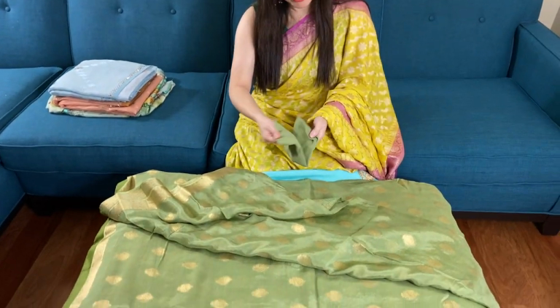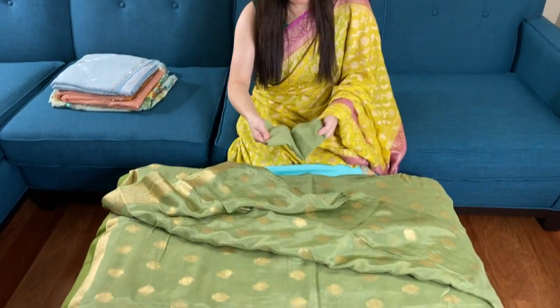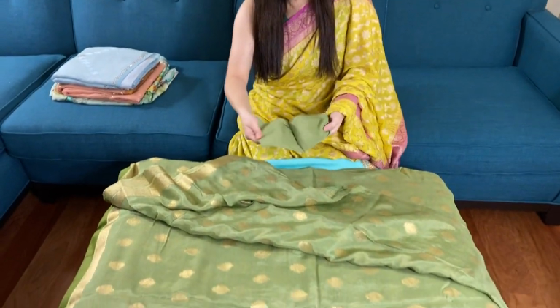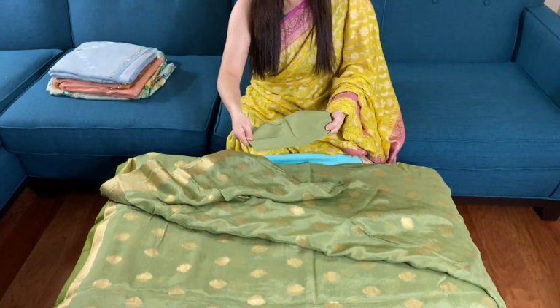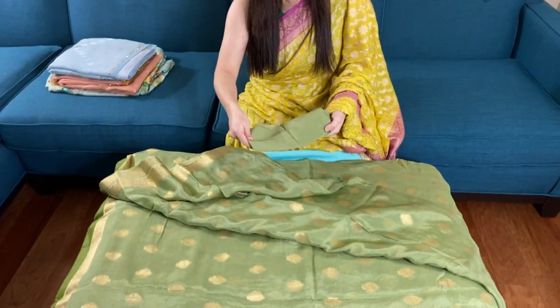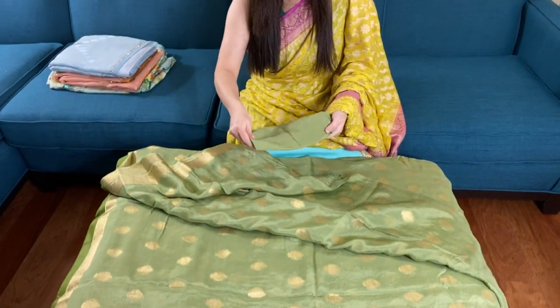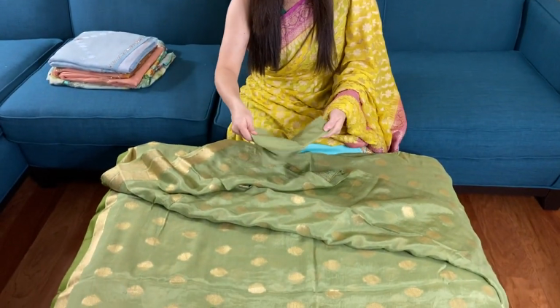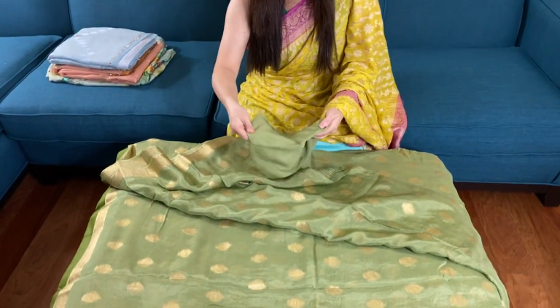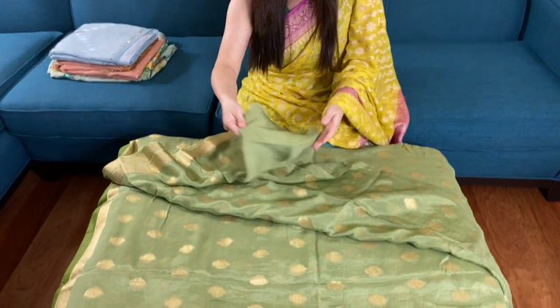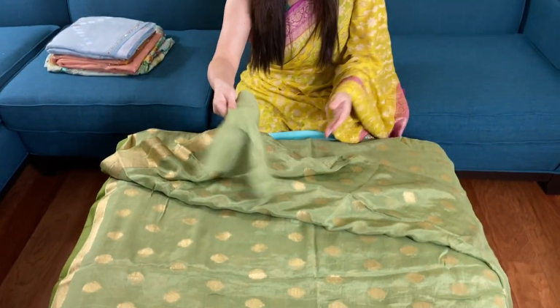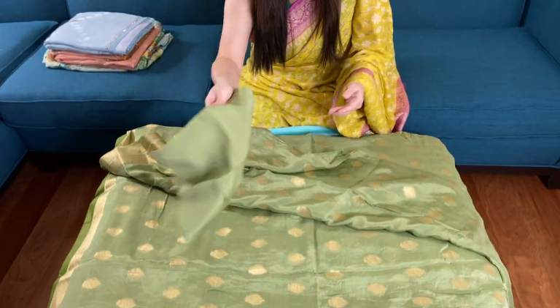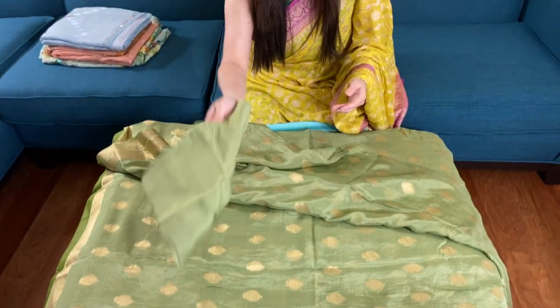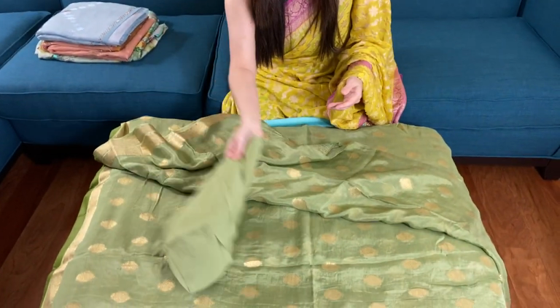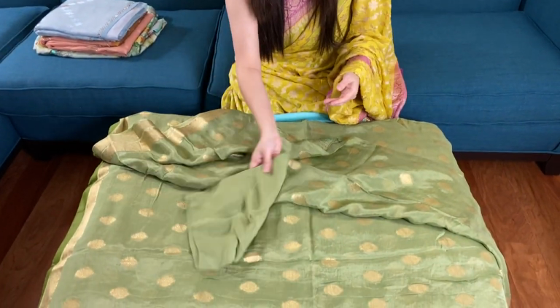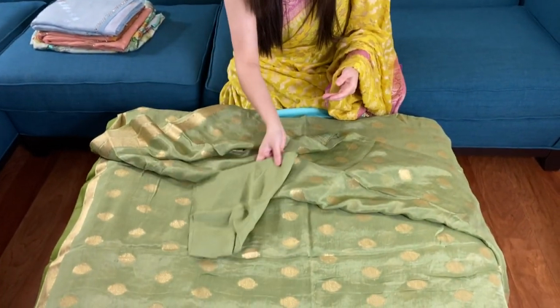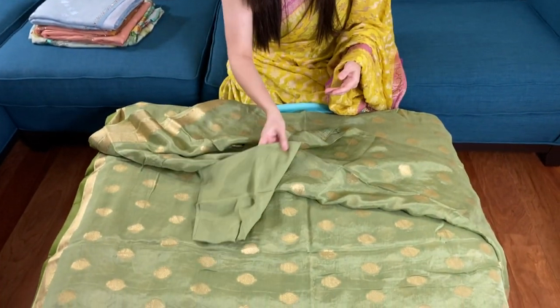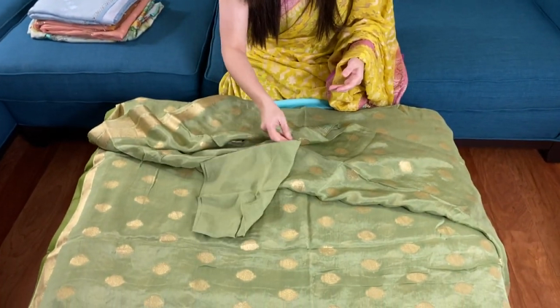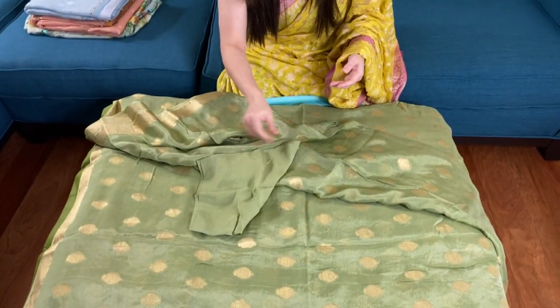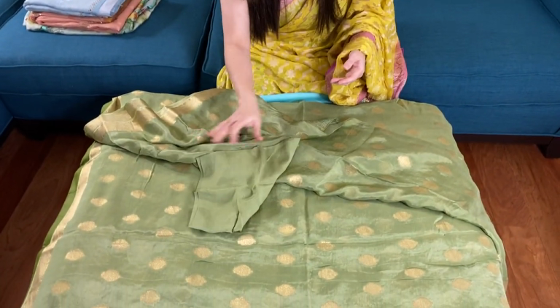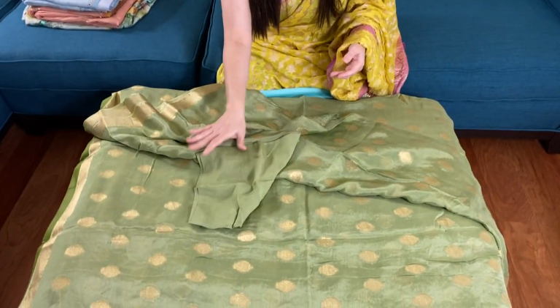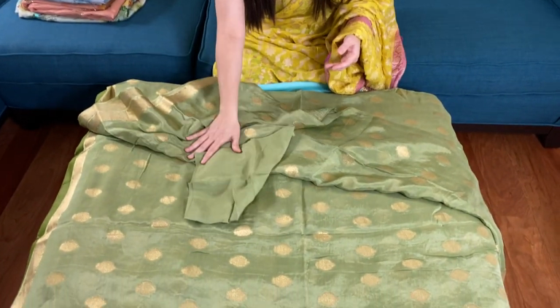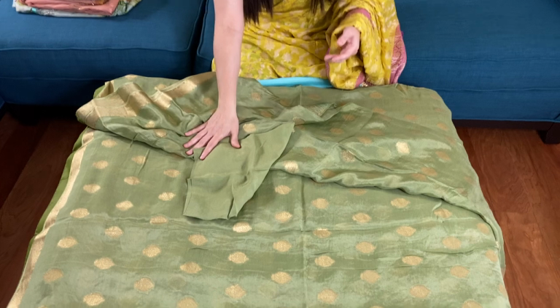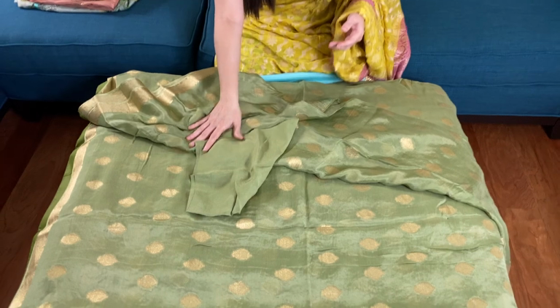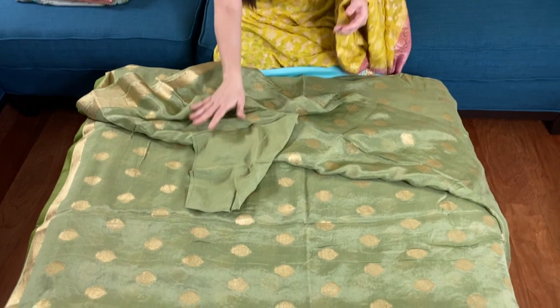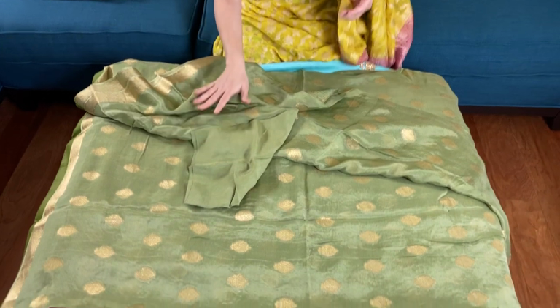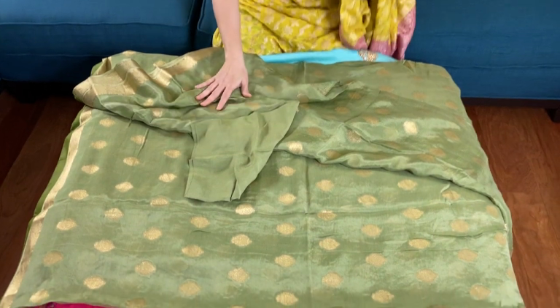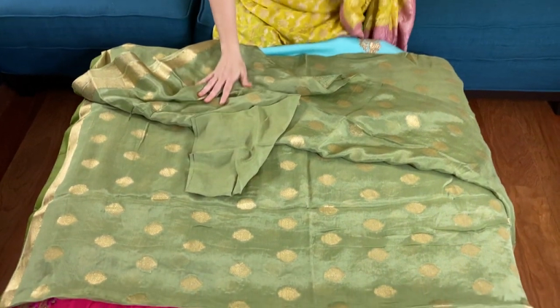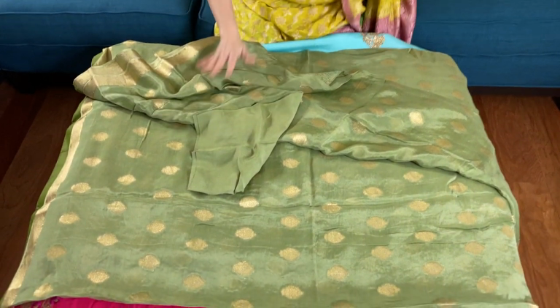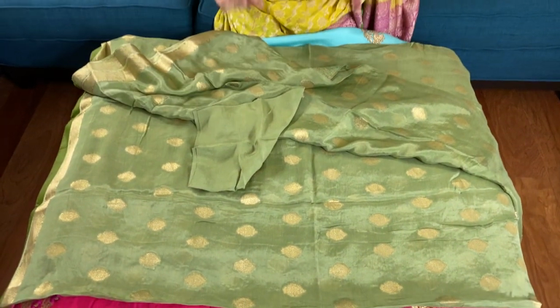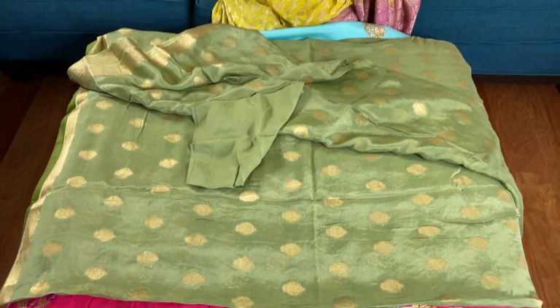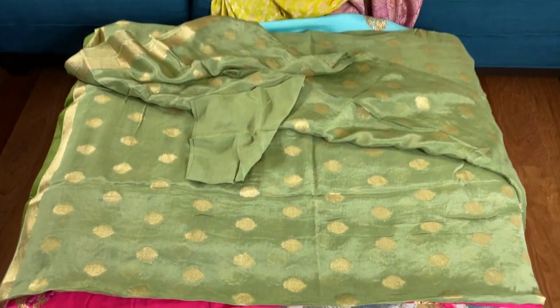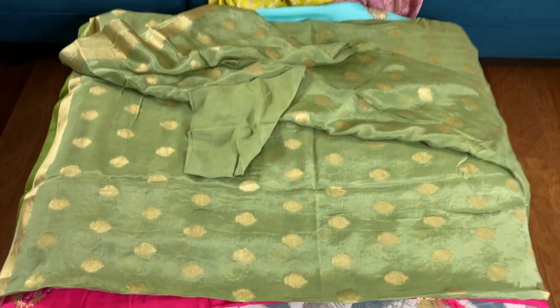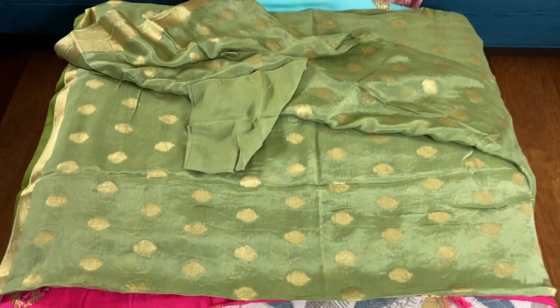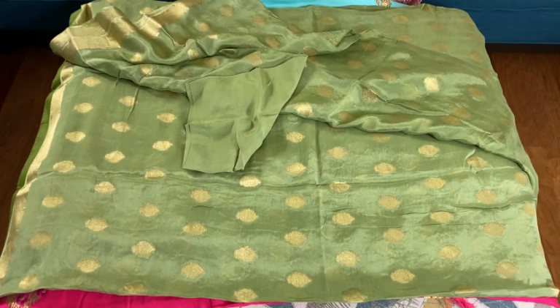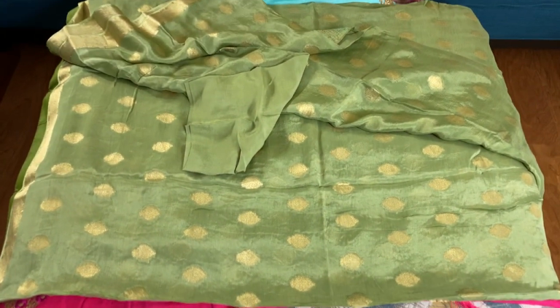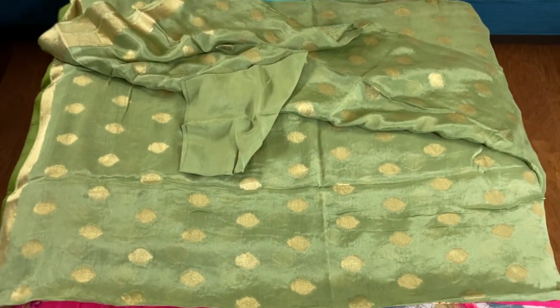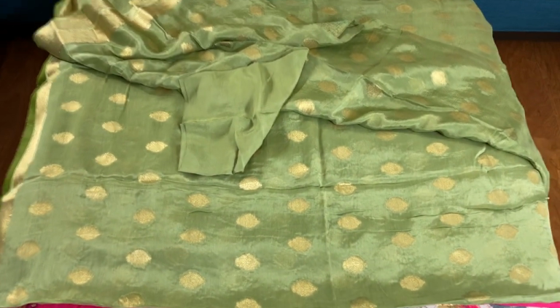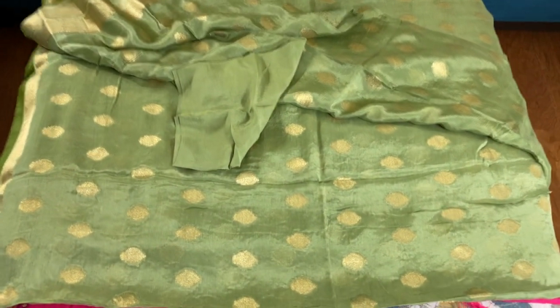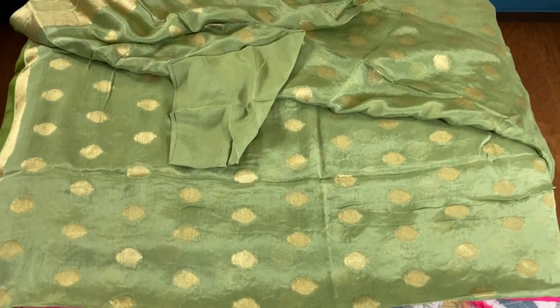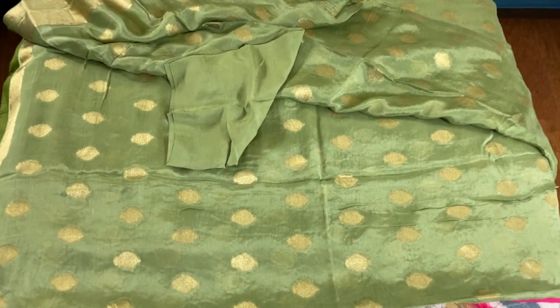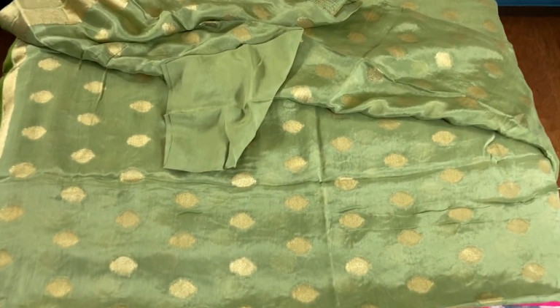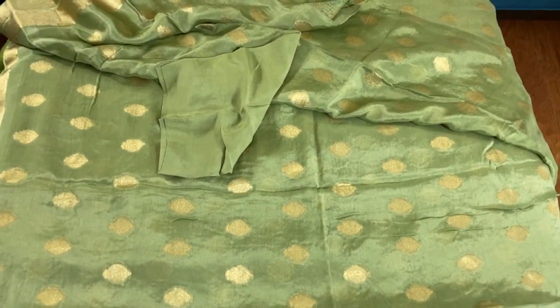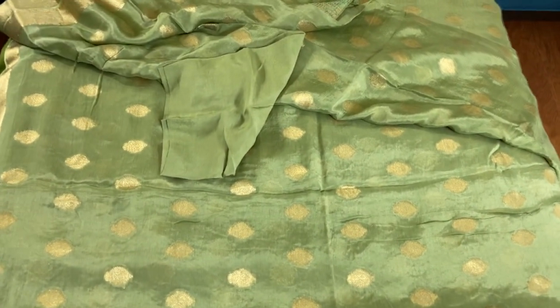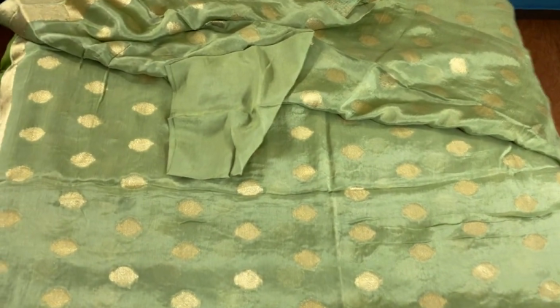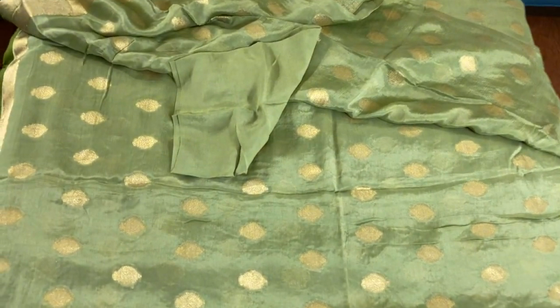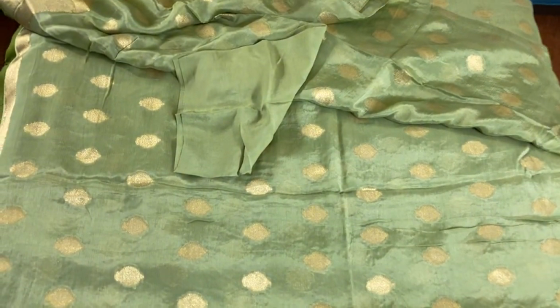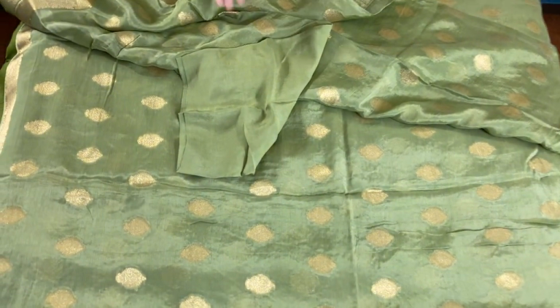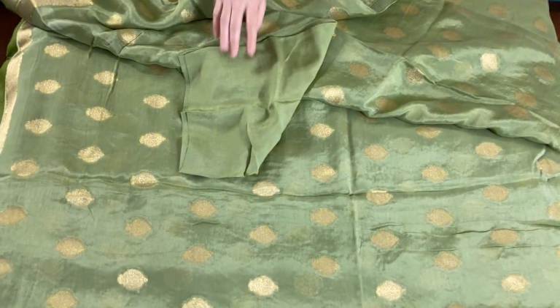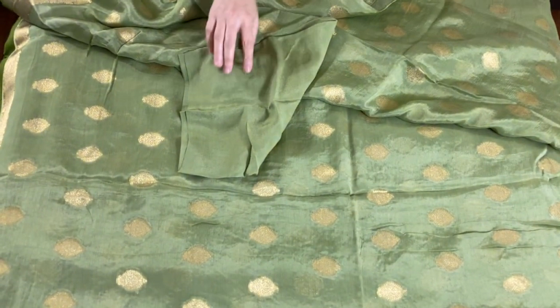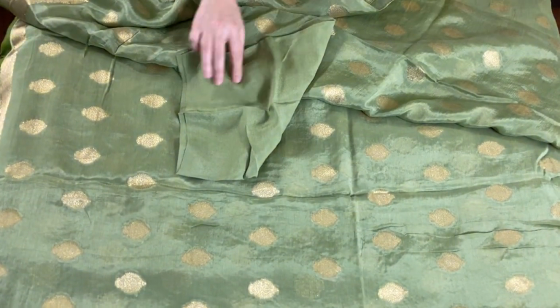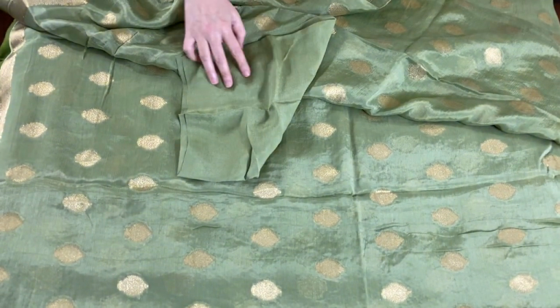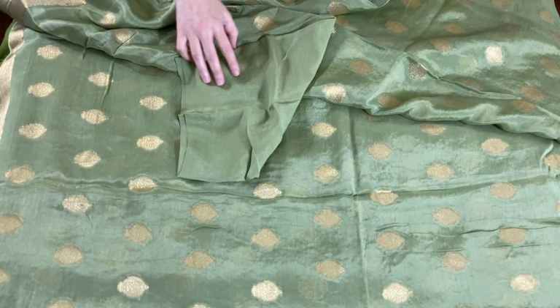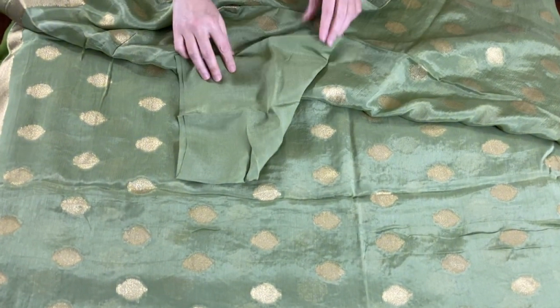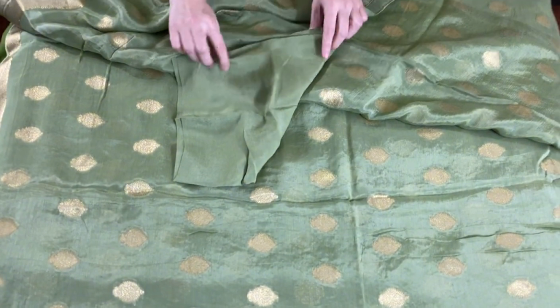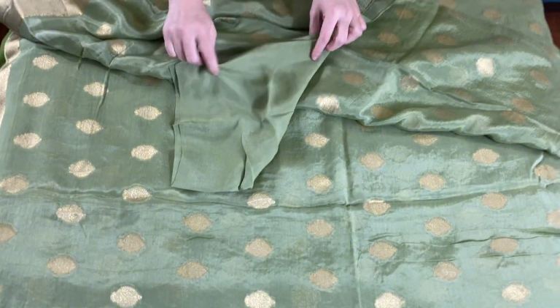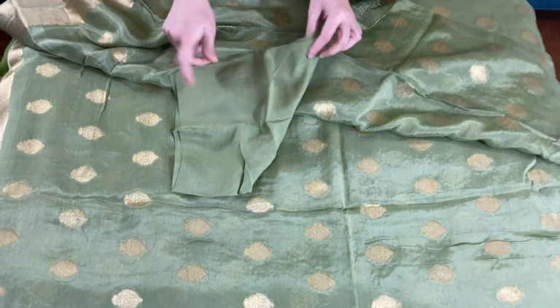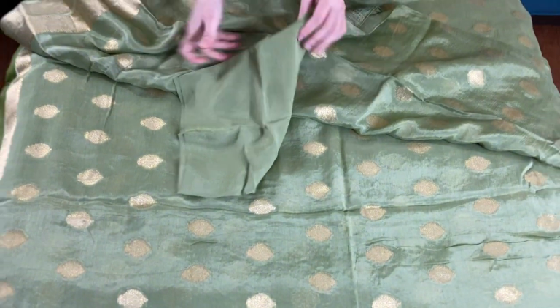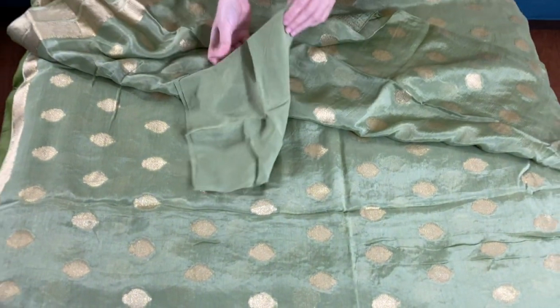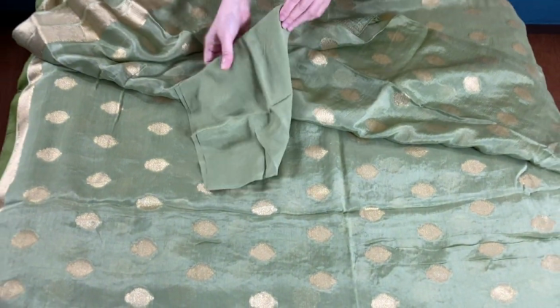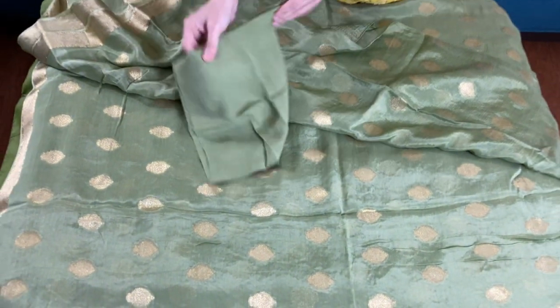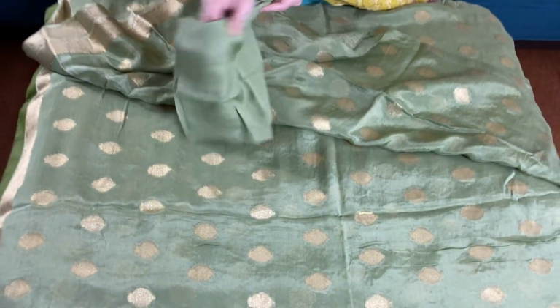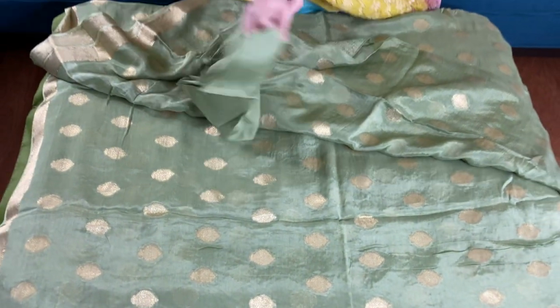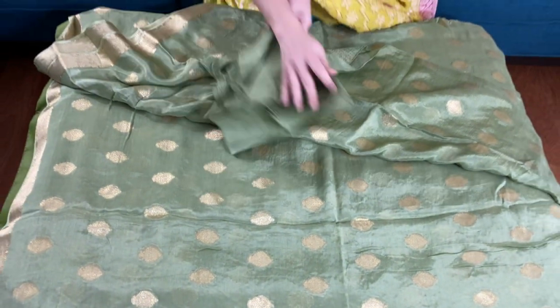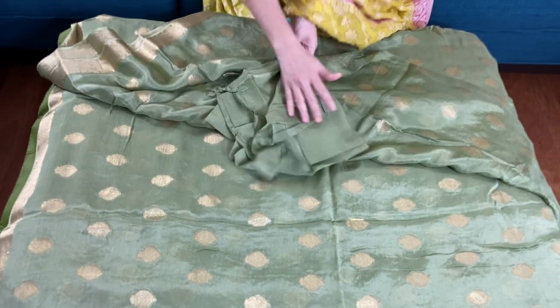It's very easy to maintain and wear — just a light iron will do to maintain it. And this is the blouse piece for this sari.